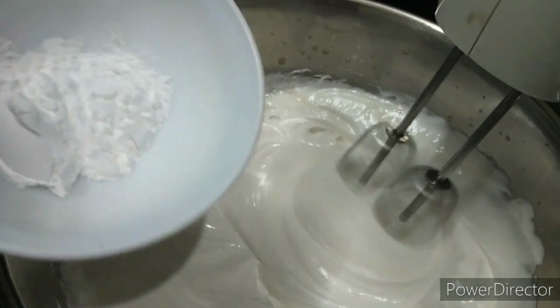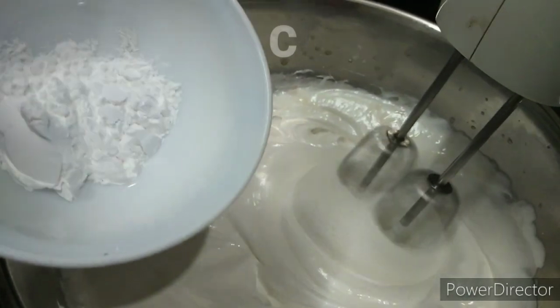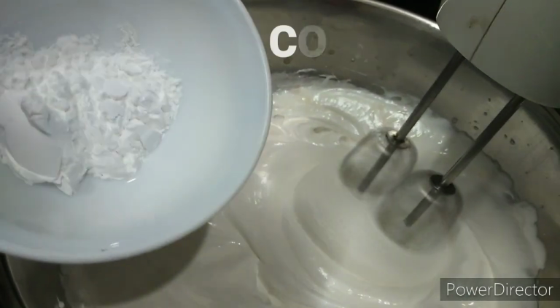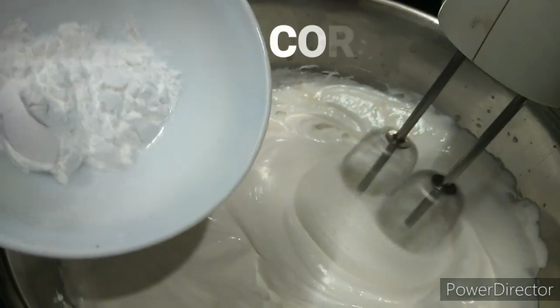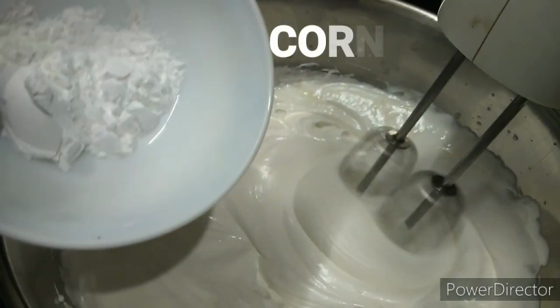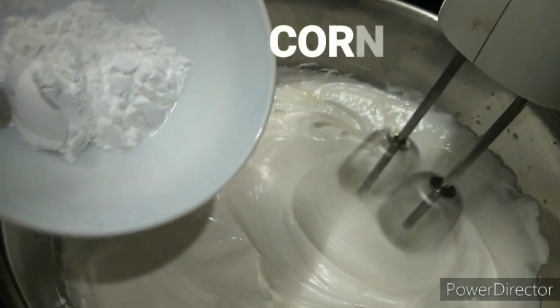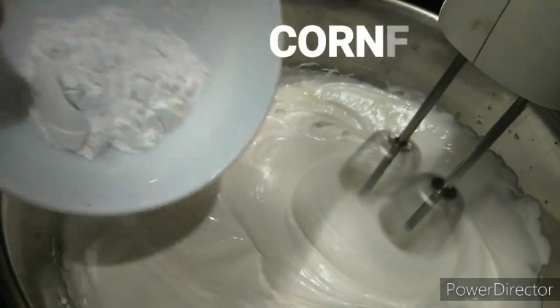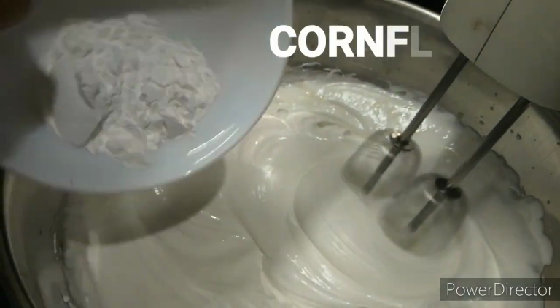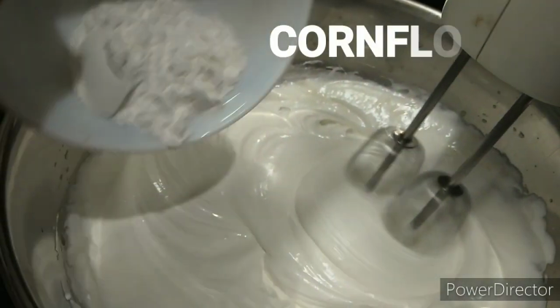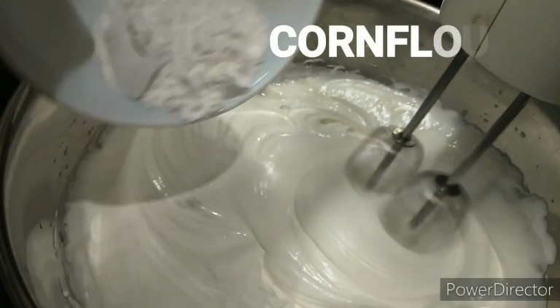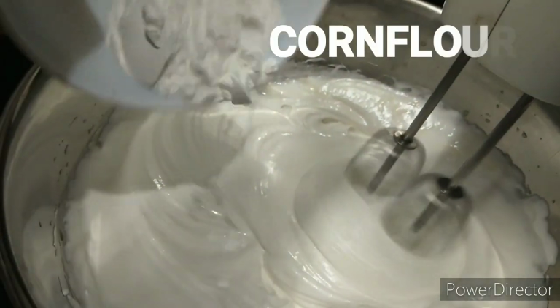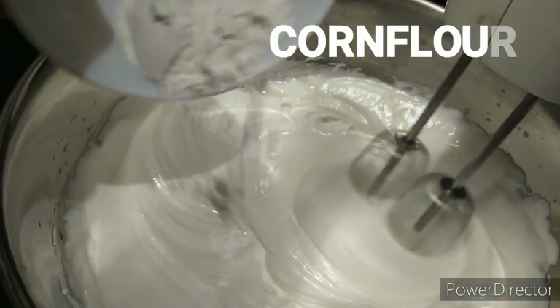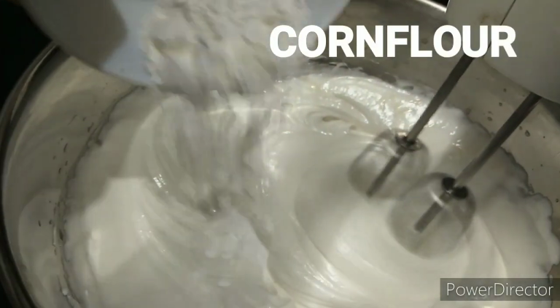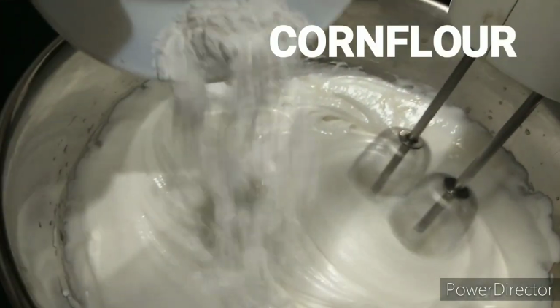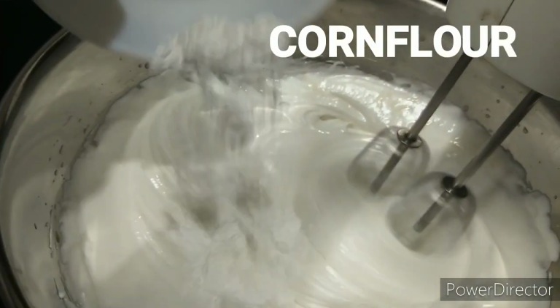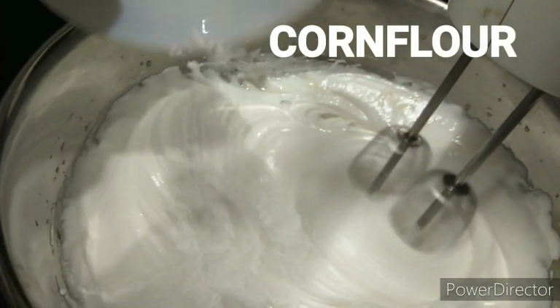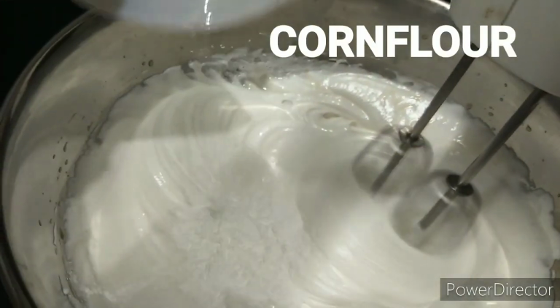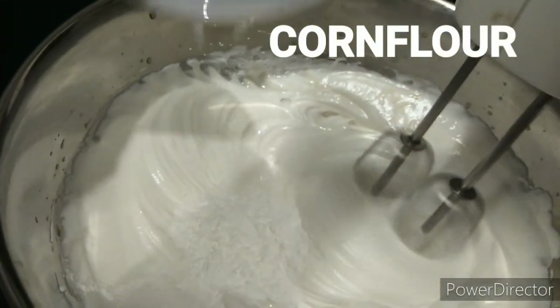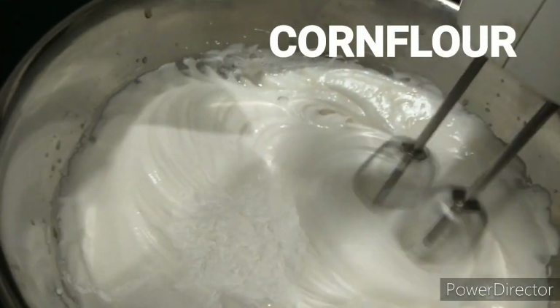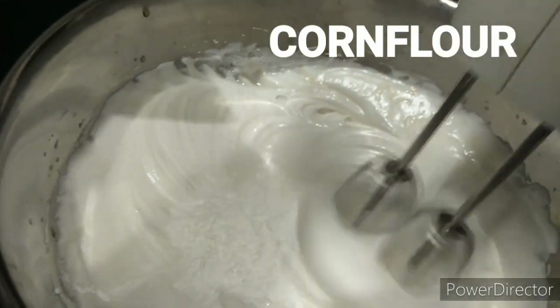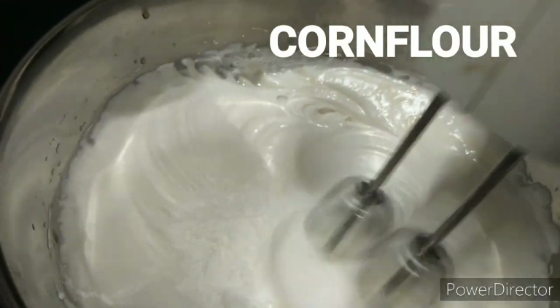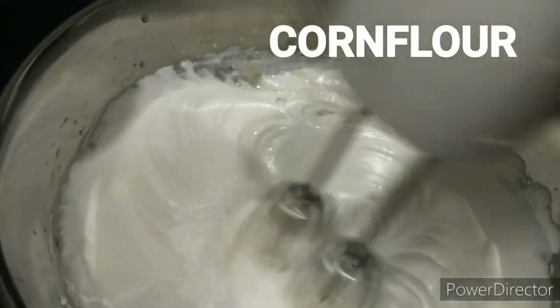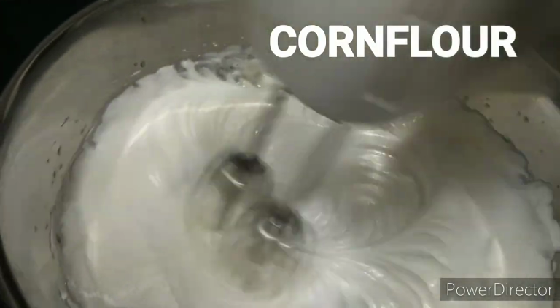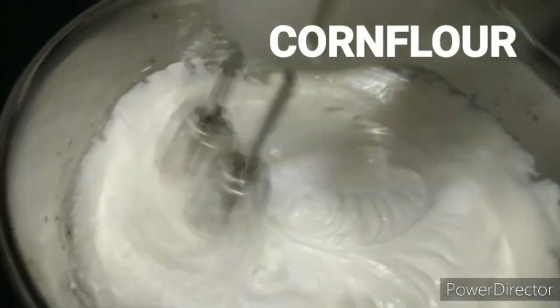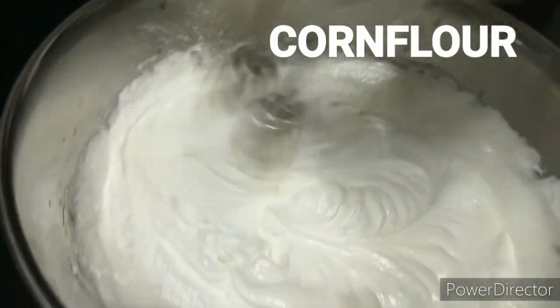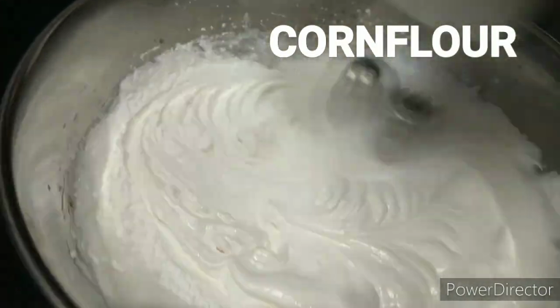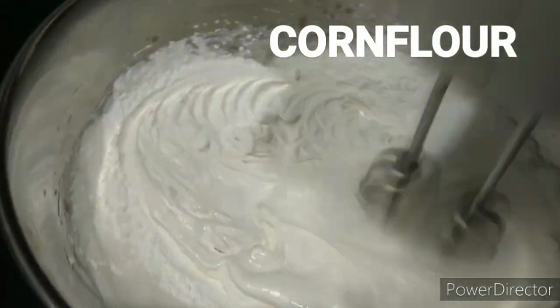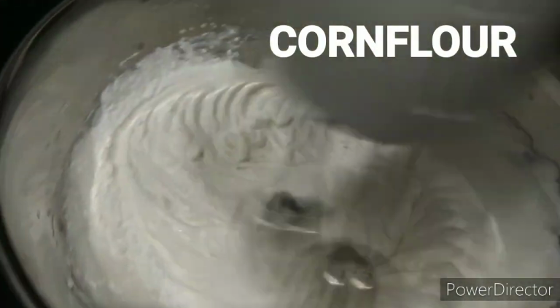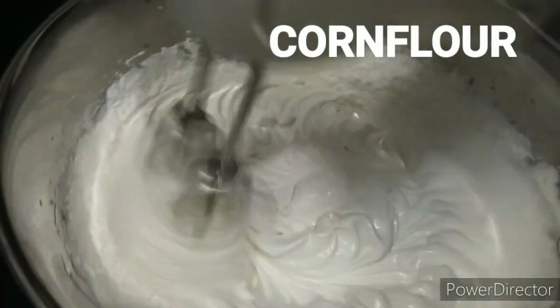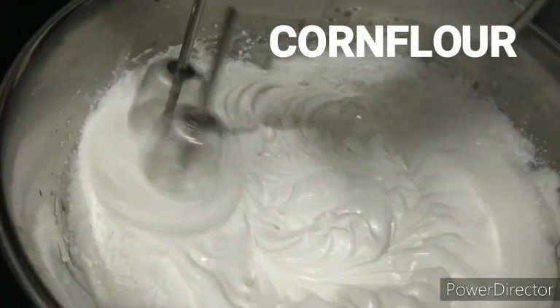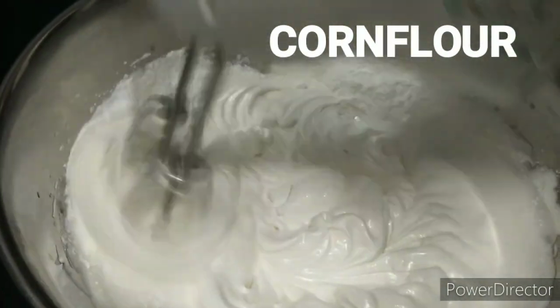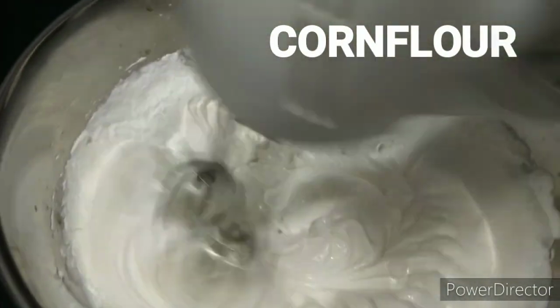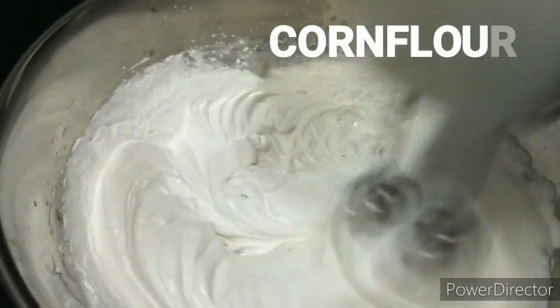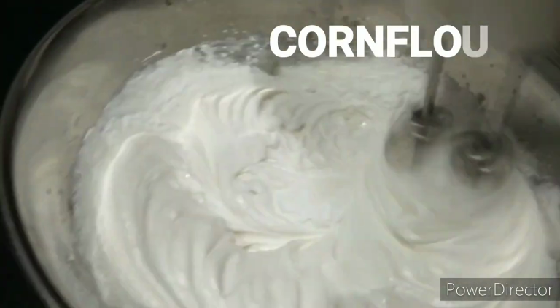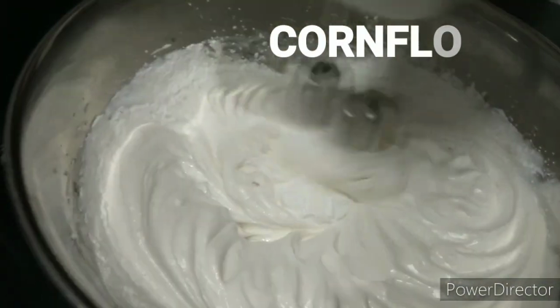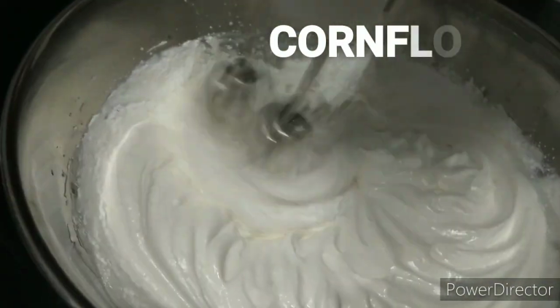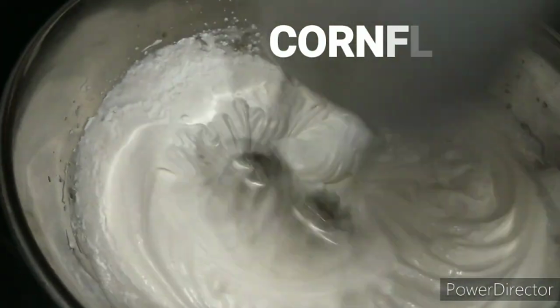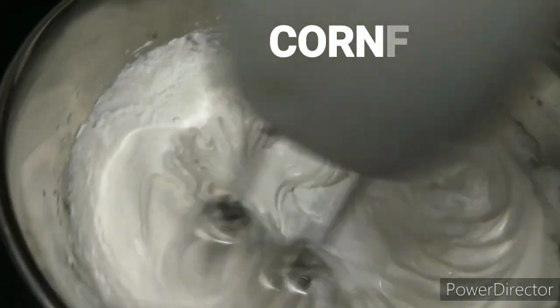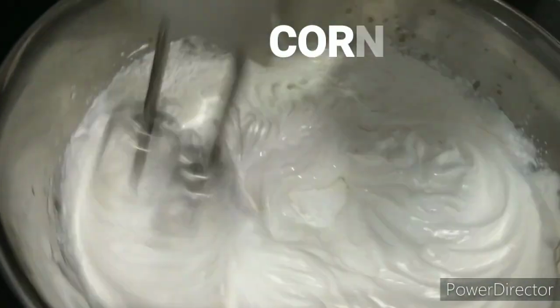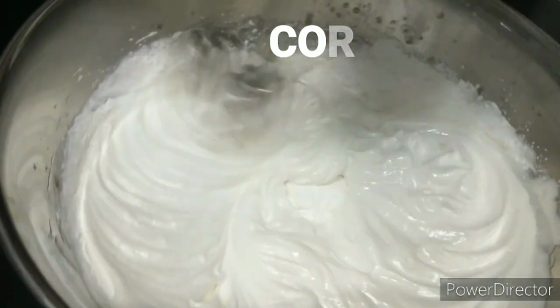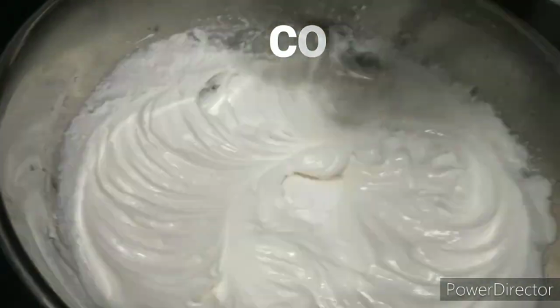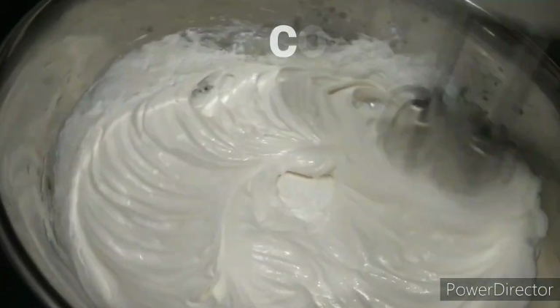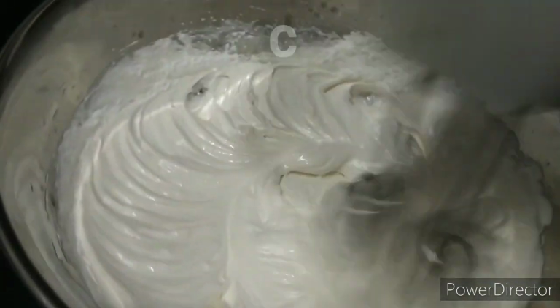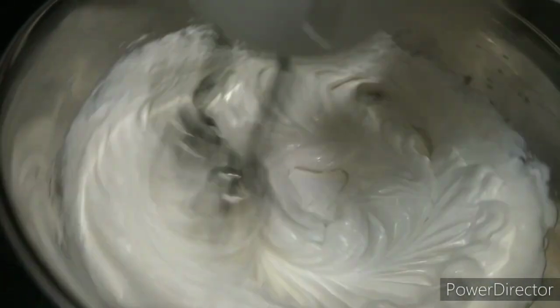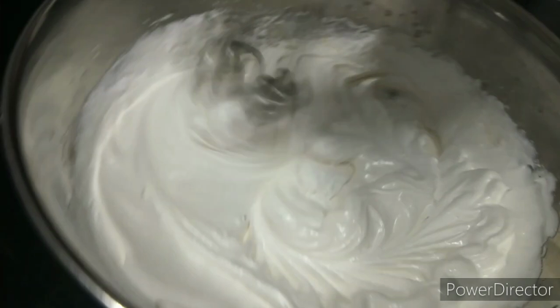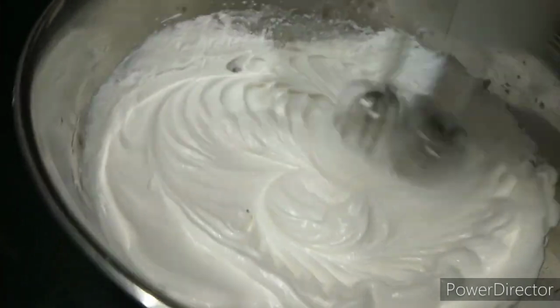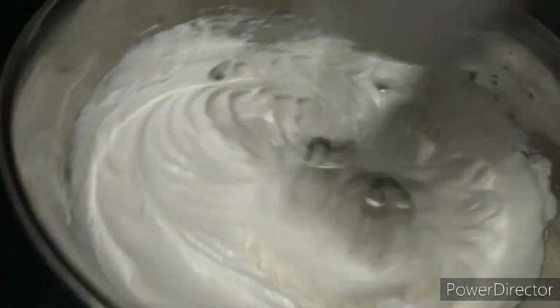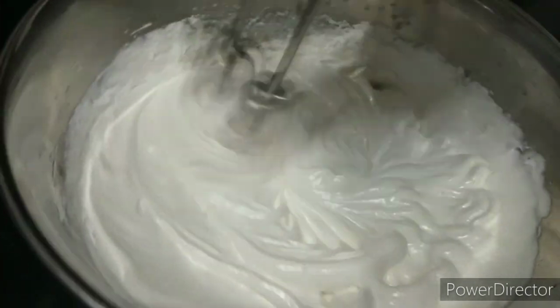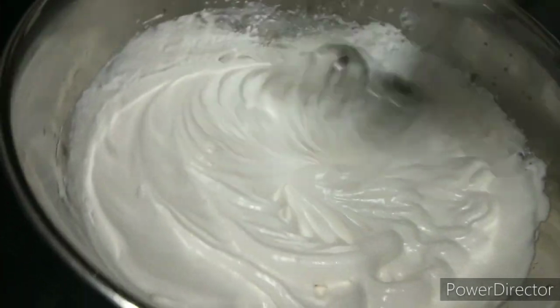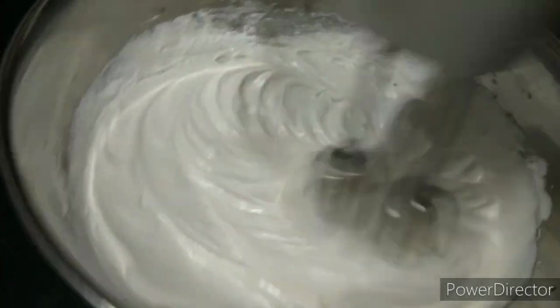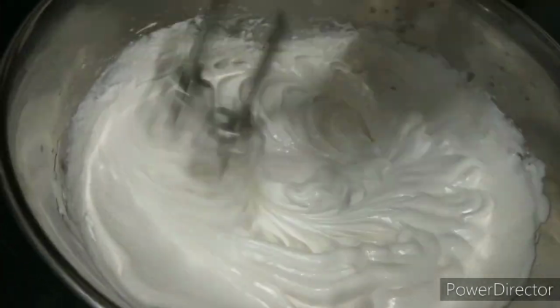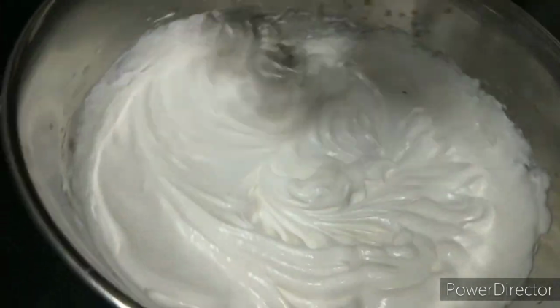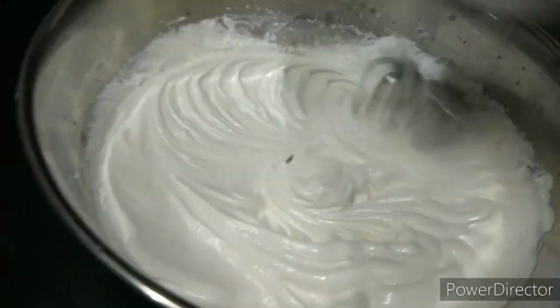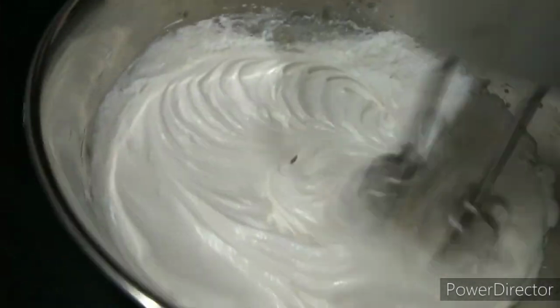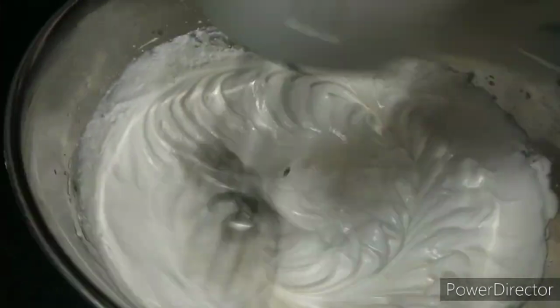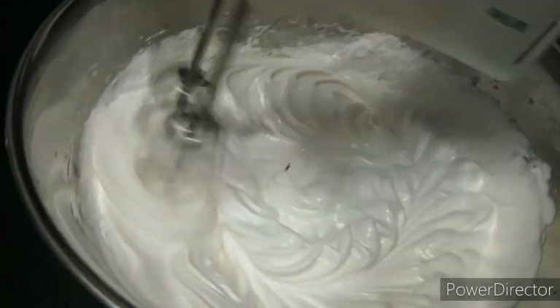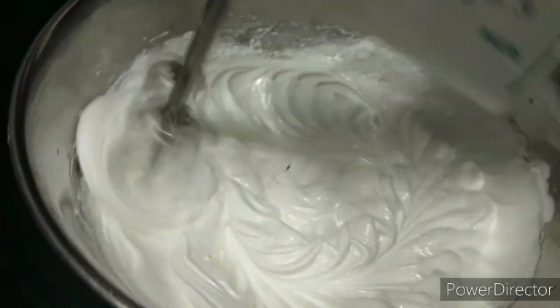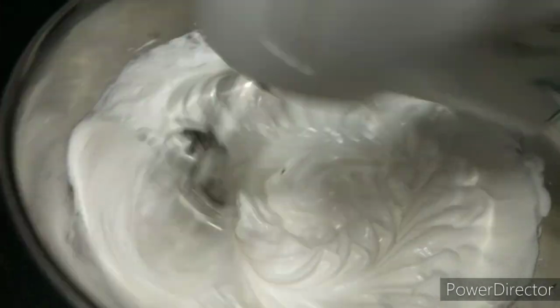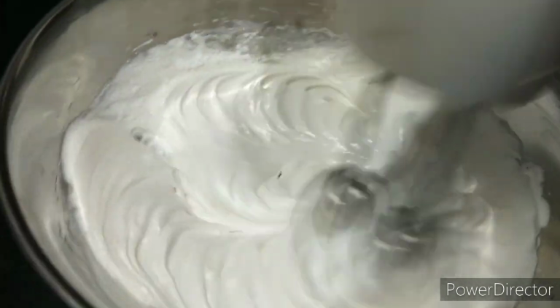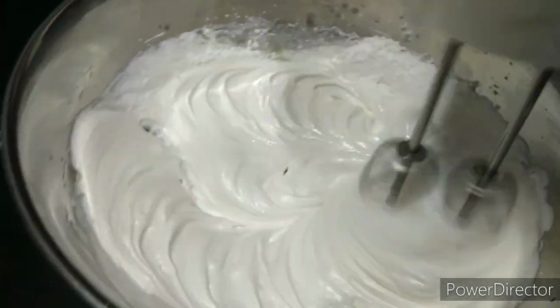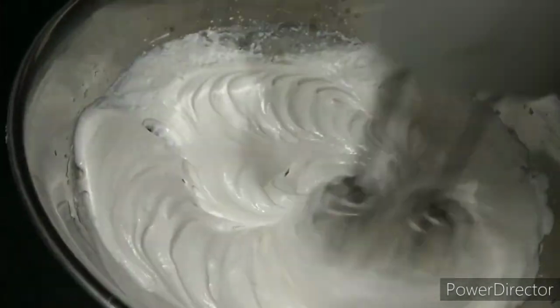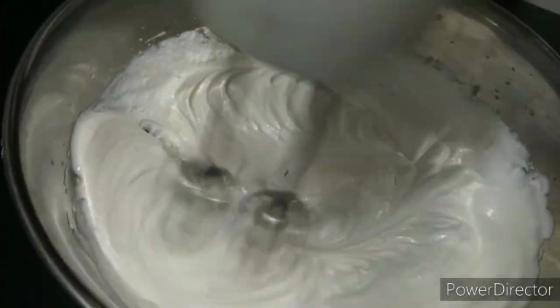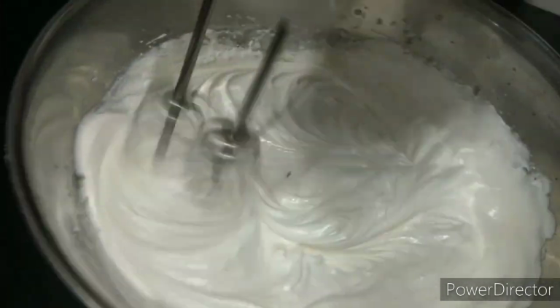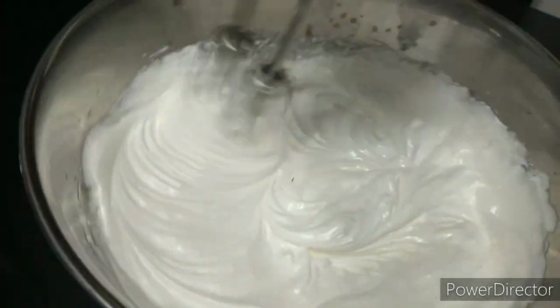If we bake it, it will be crisp. If we add cornflour, it will be softer.